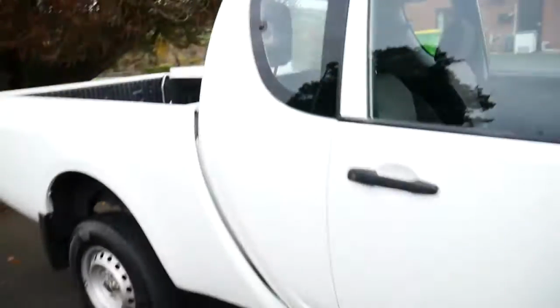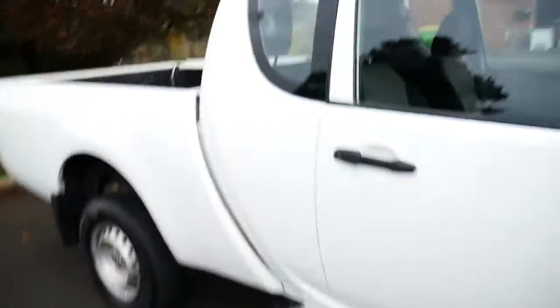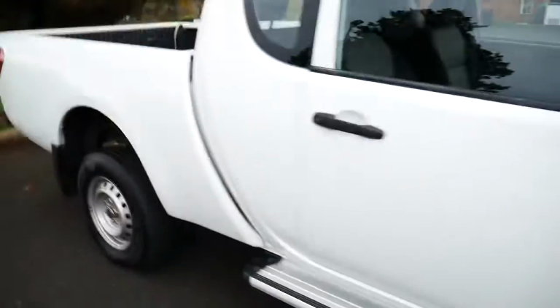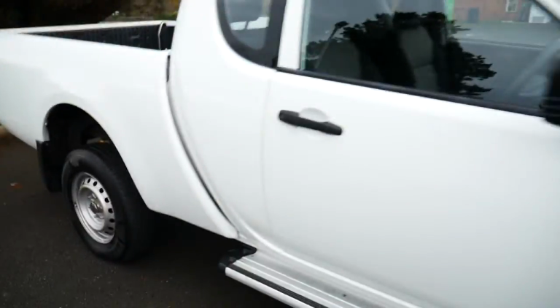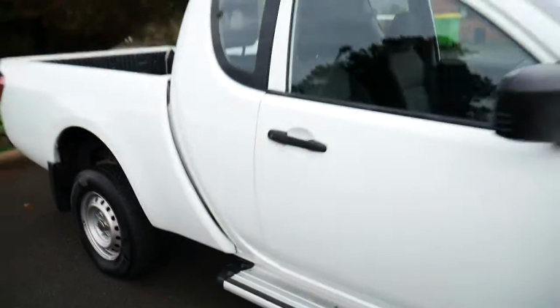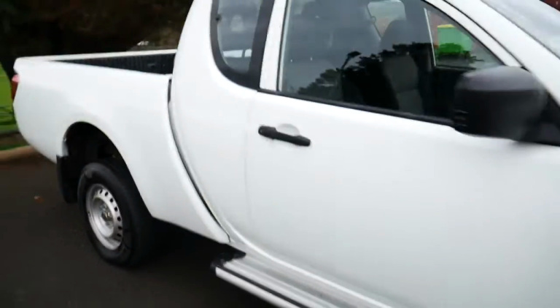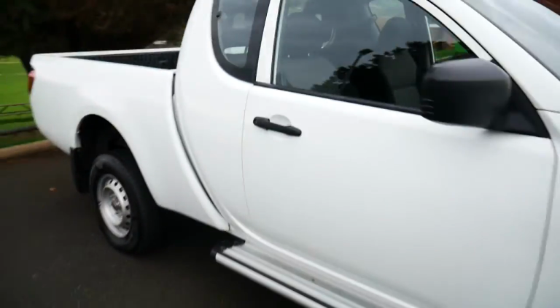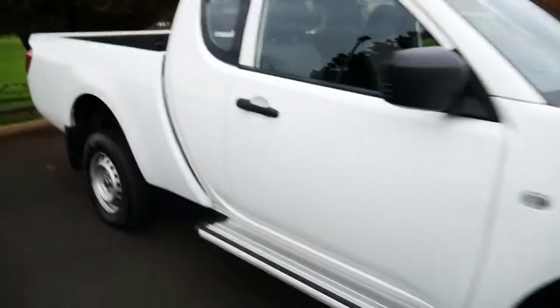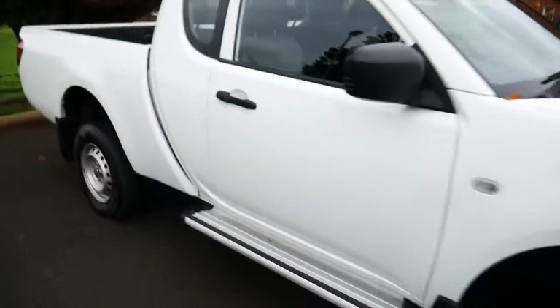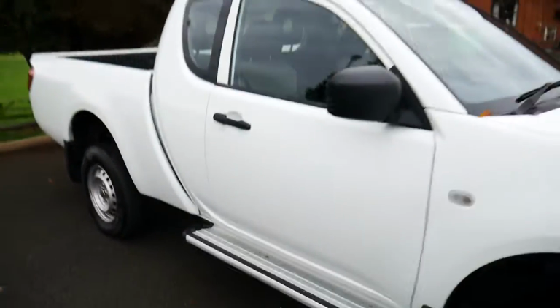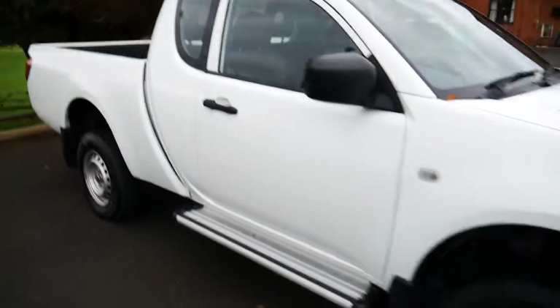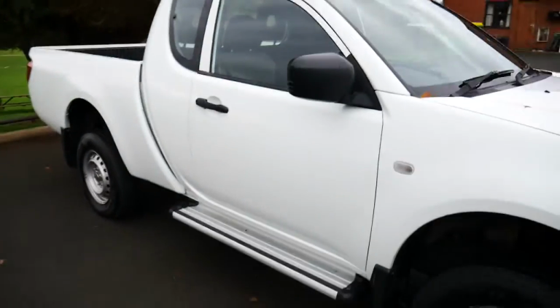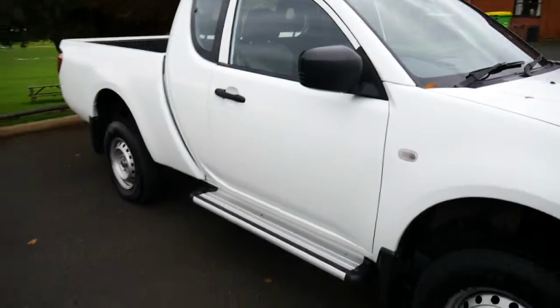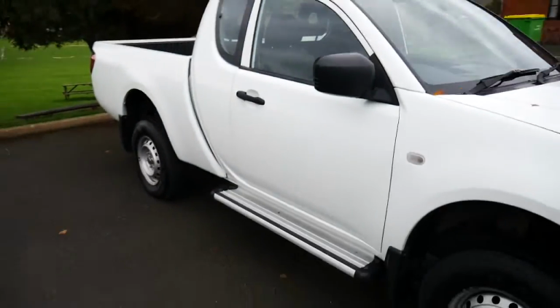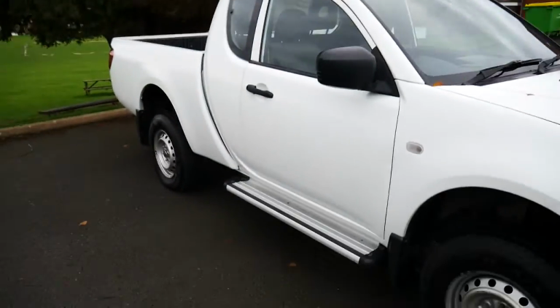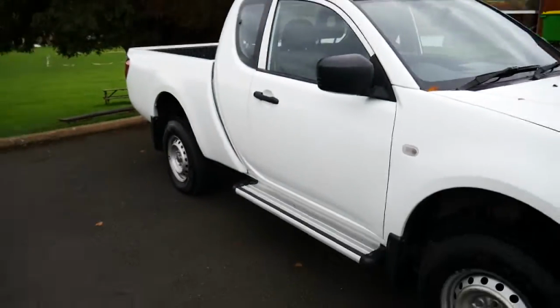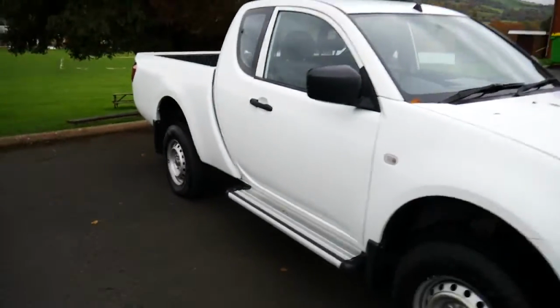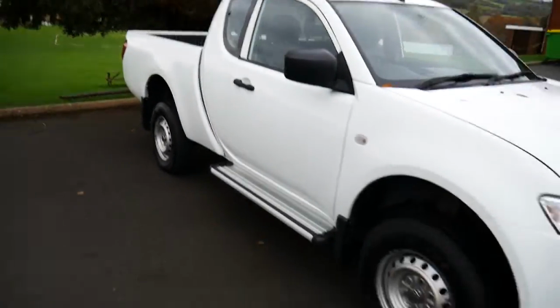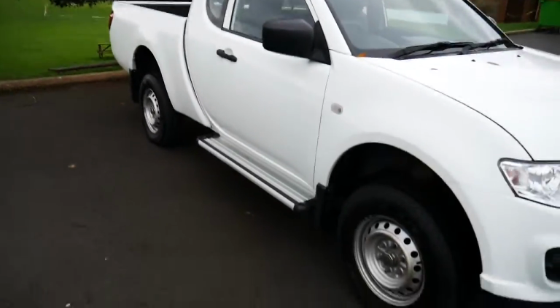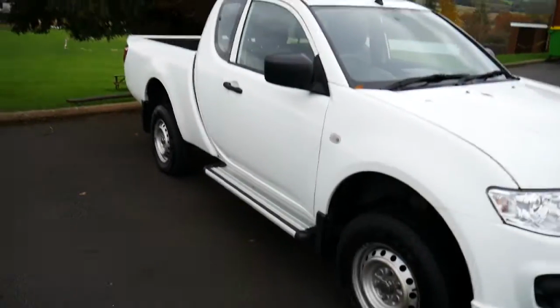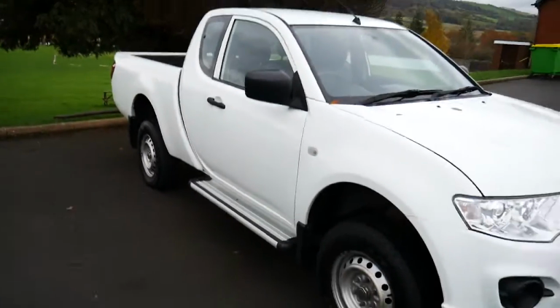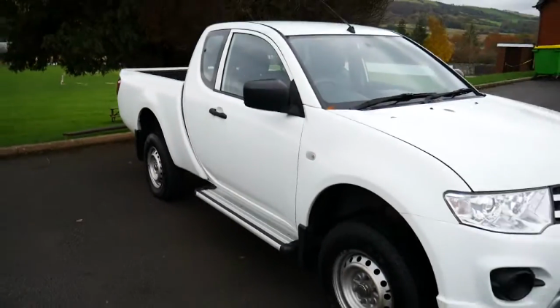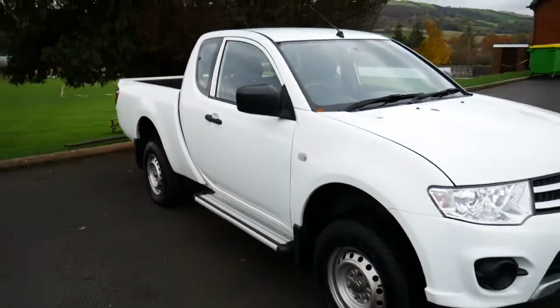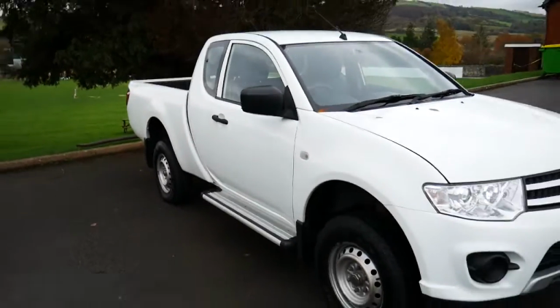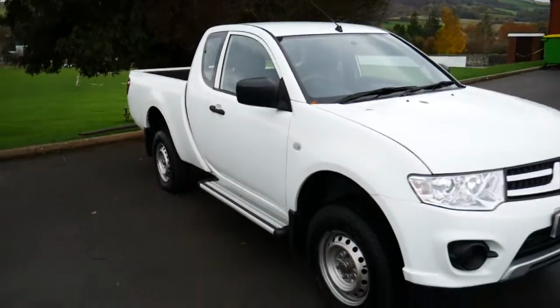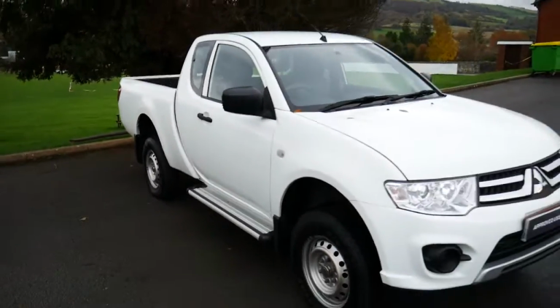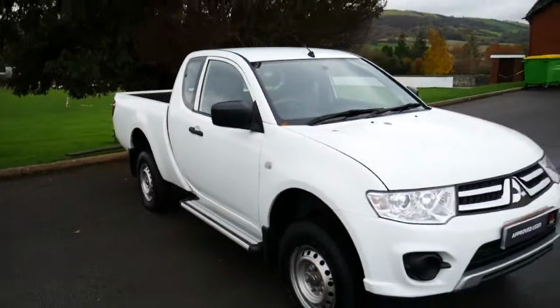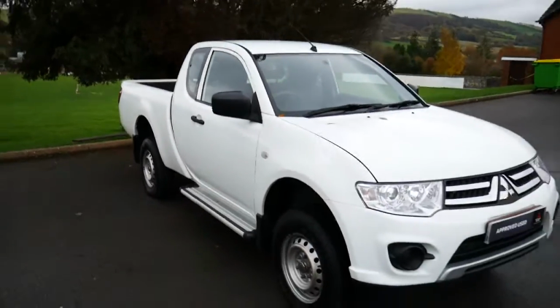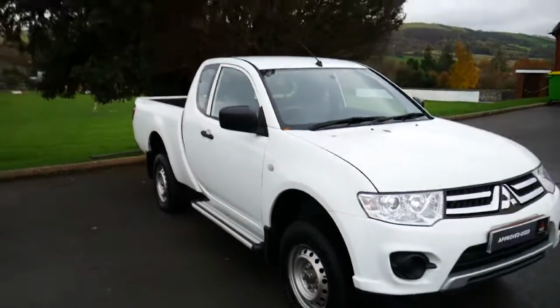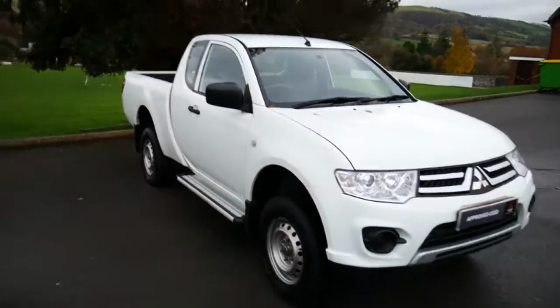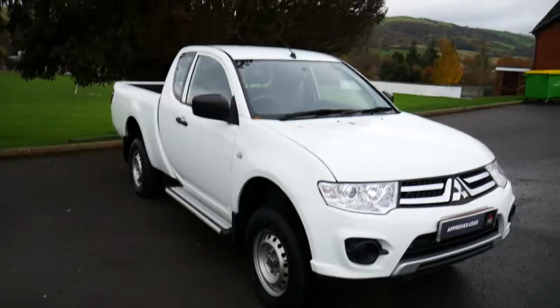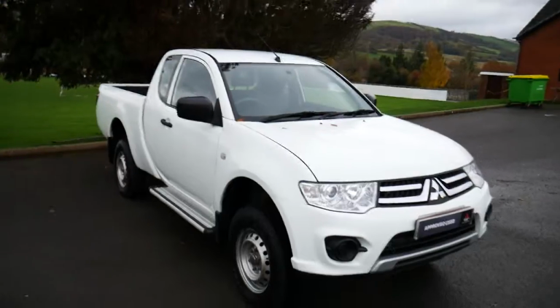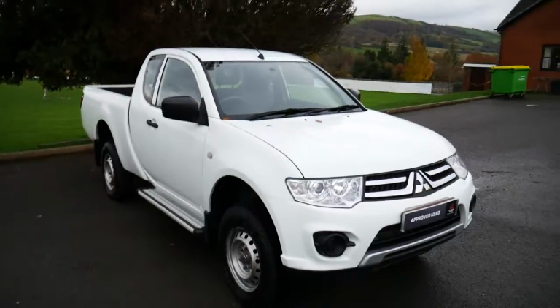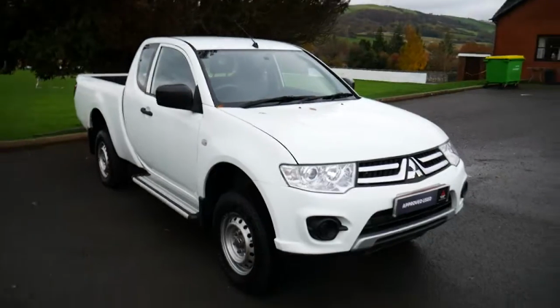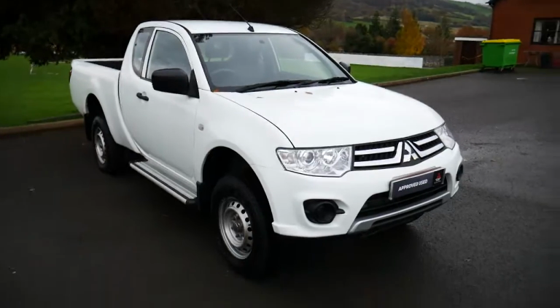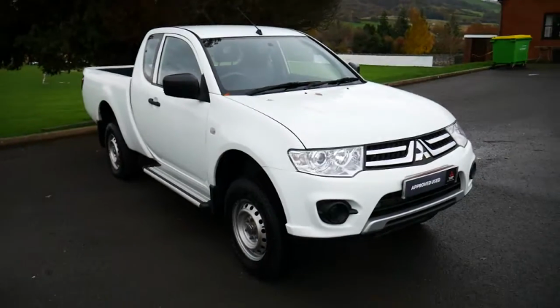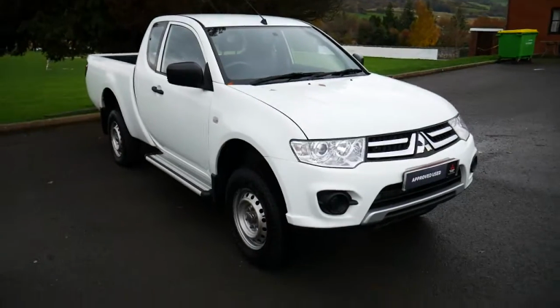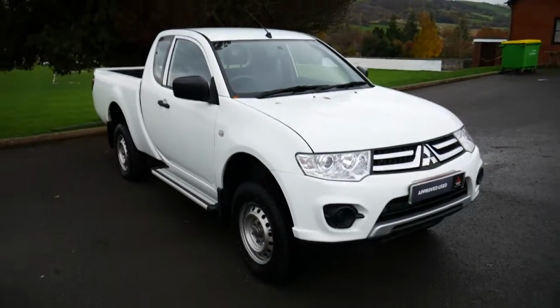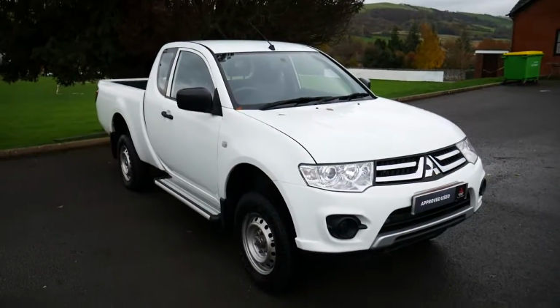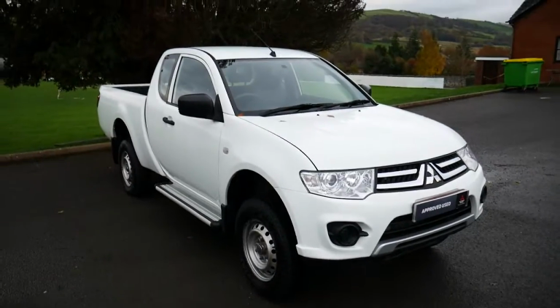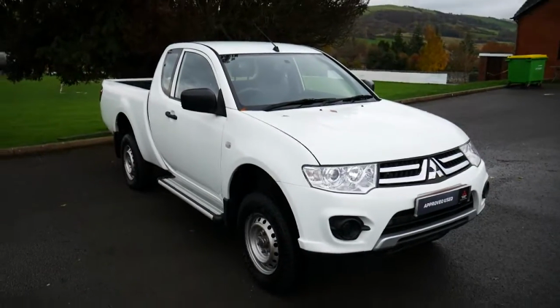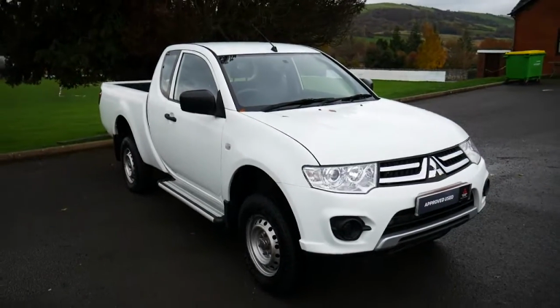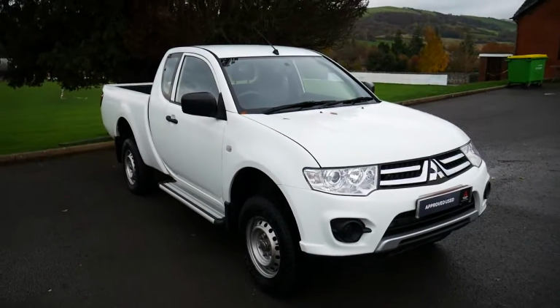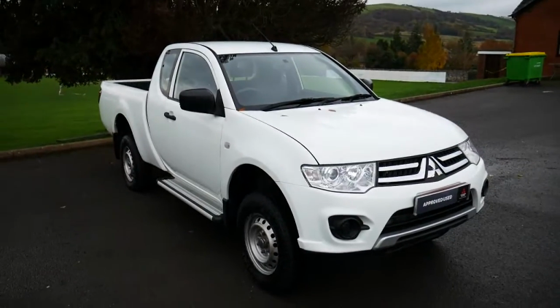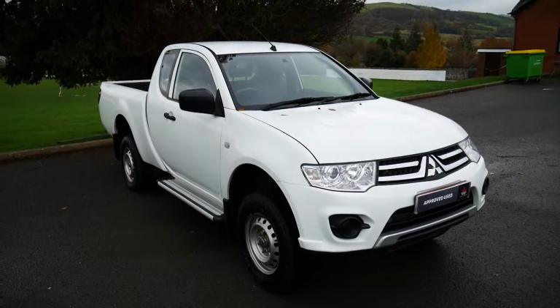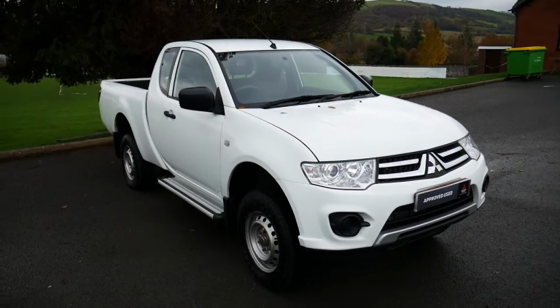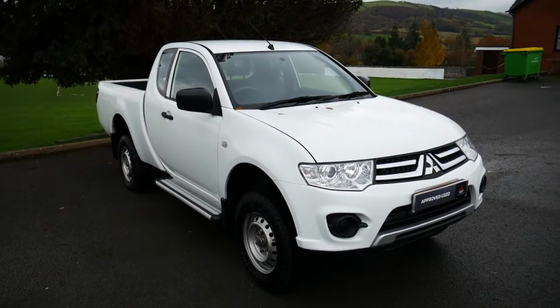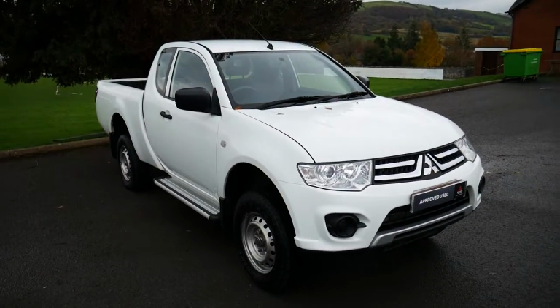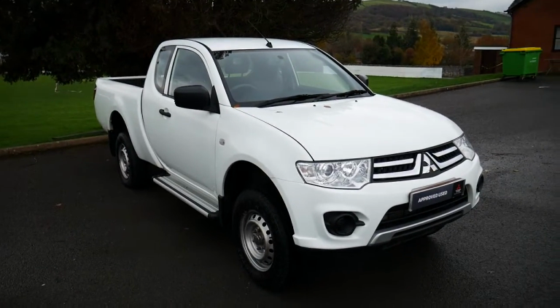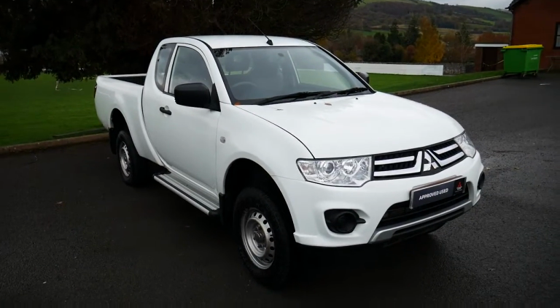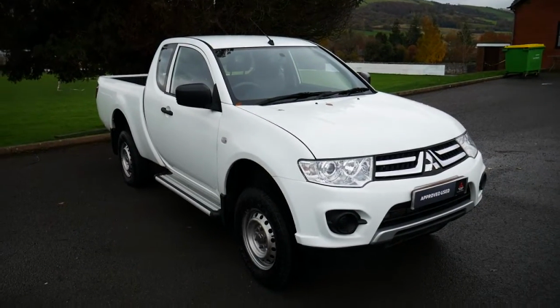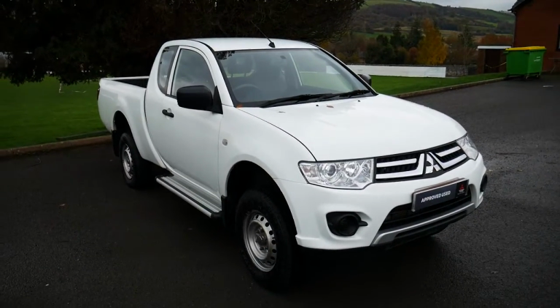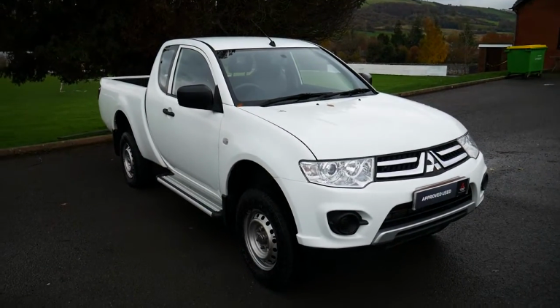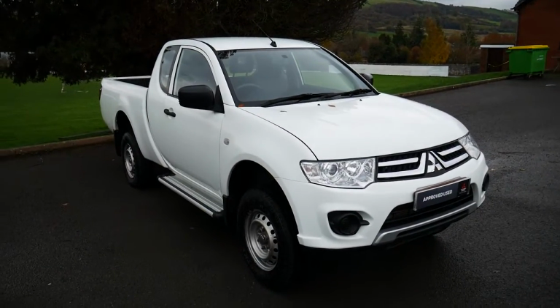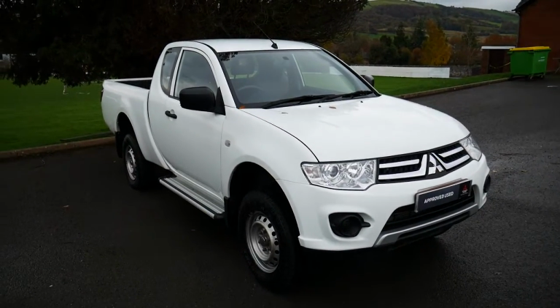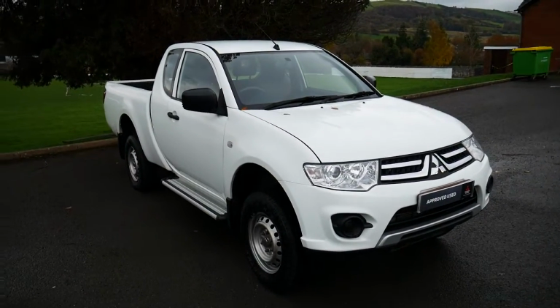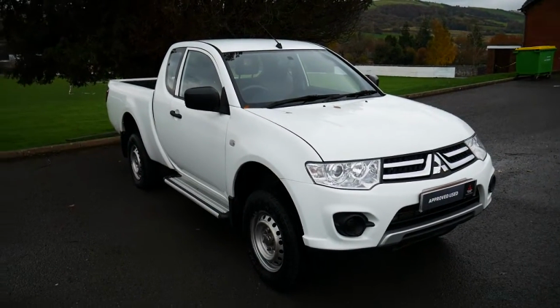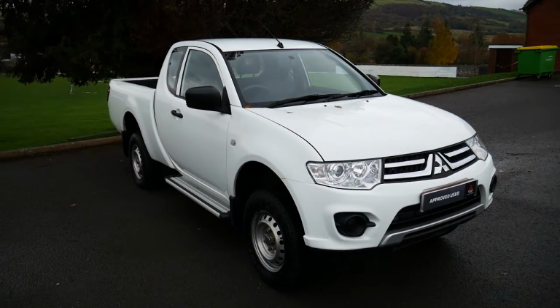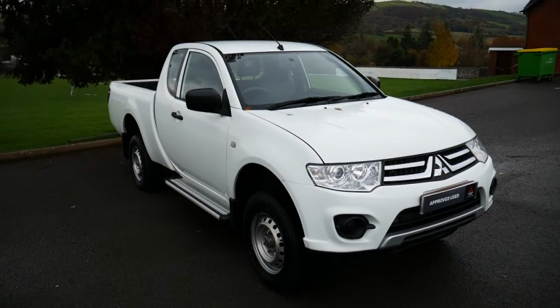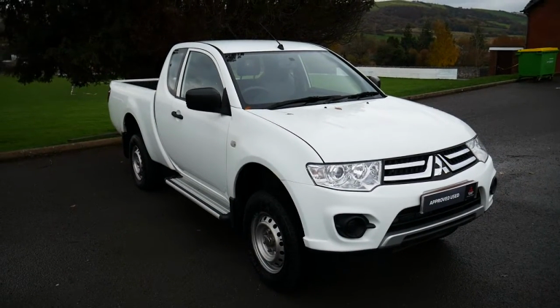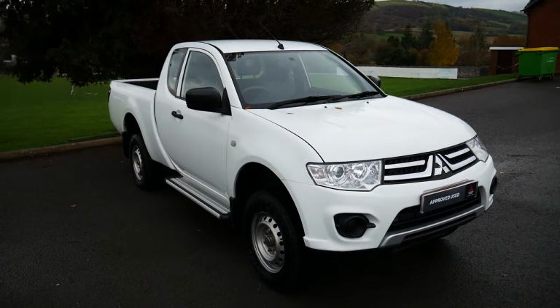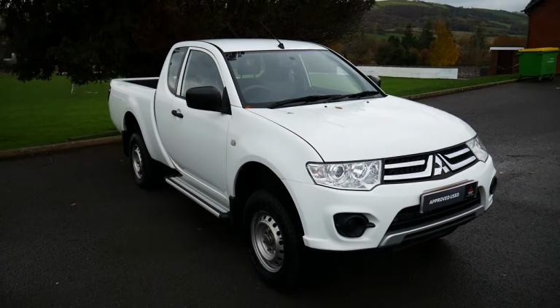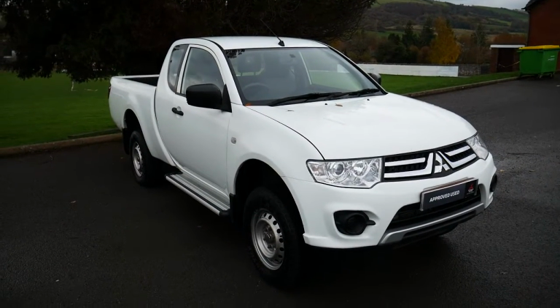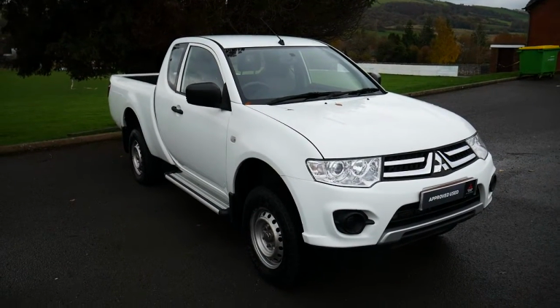So this has been our Mitsubishi L200 Club Cab. For more information please visit us at JT Hughes Newtown.